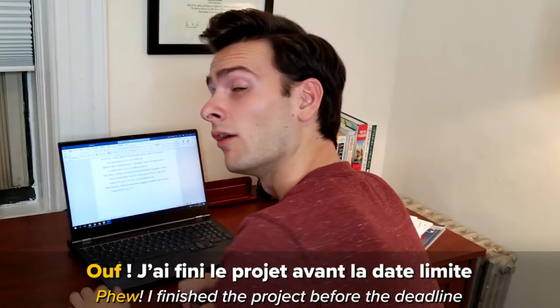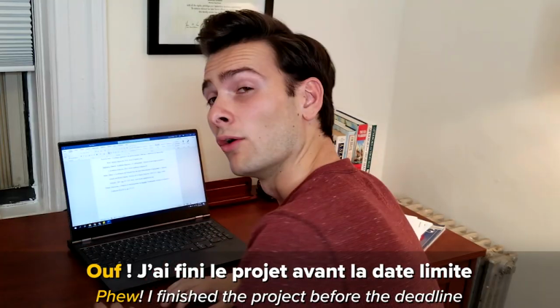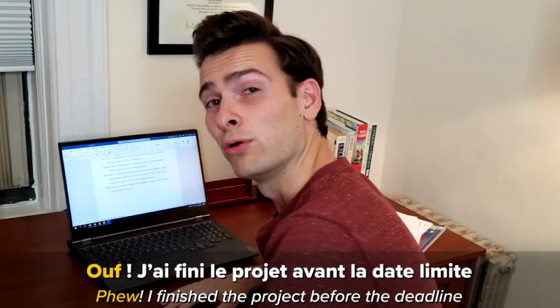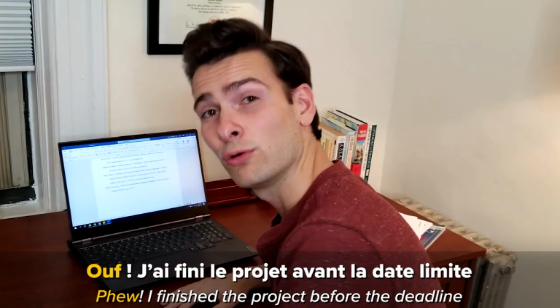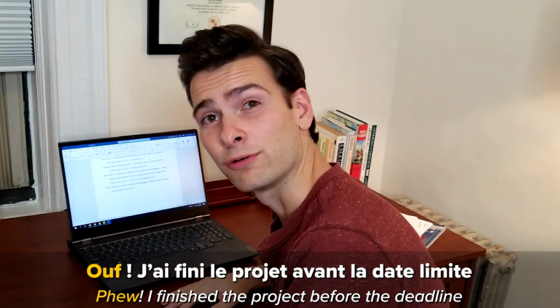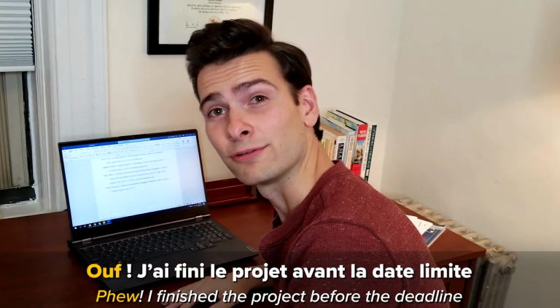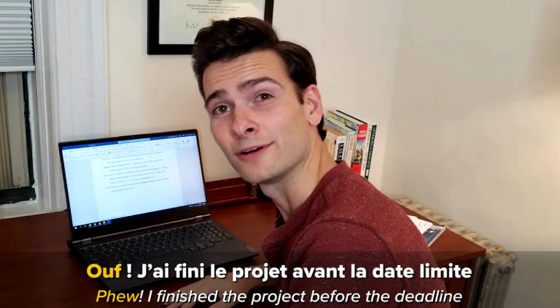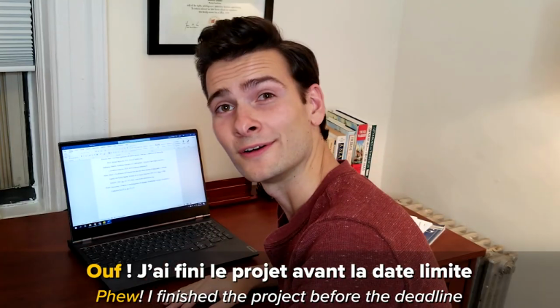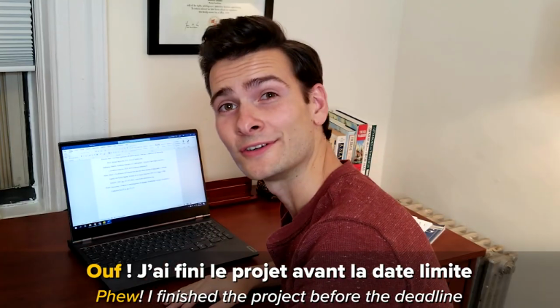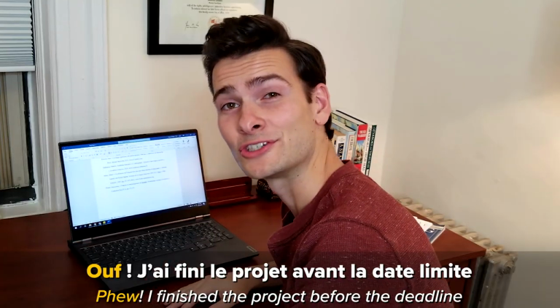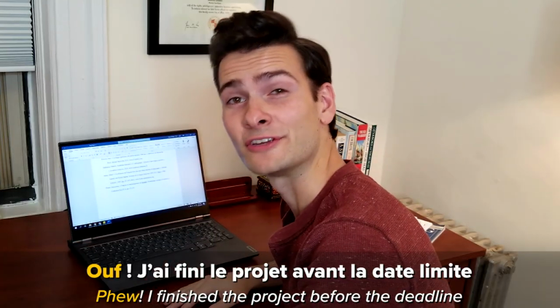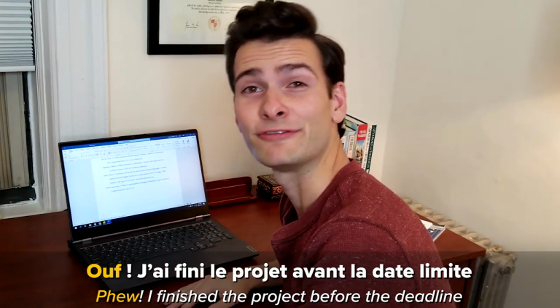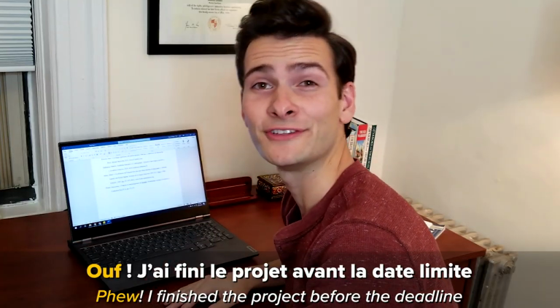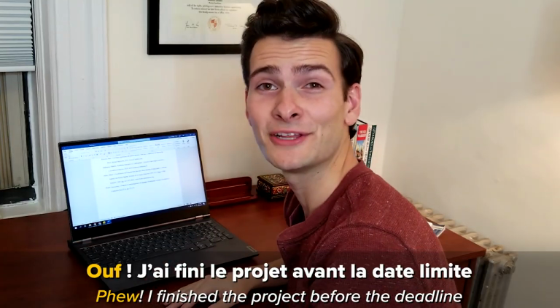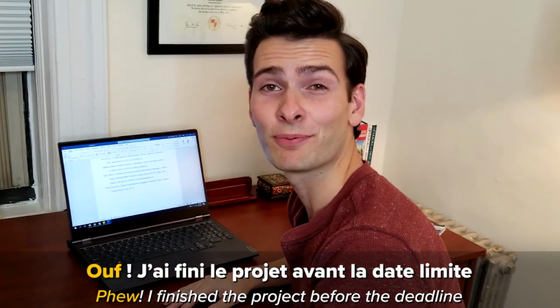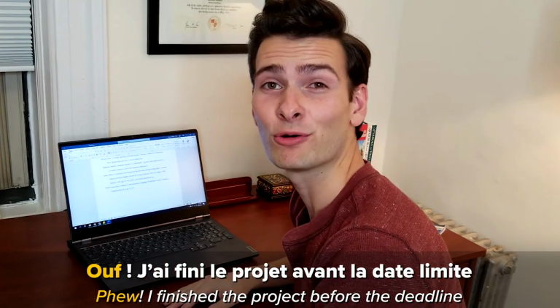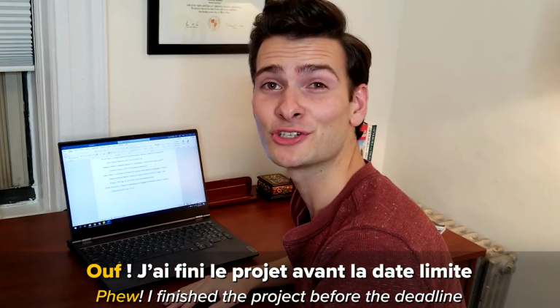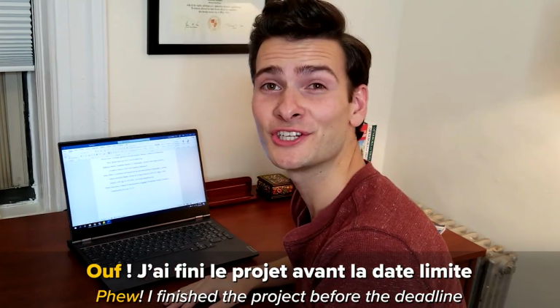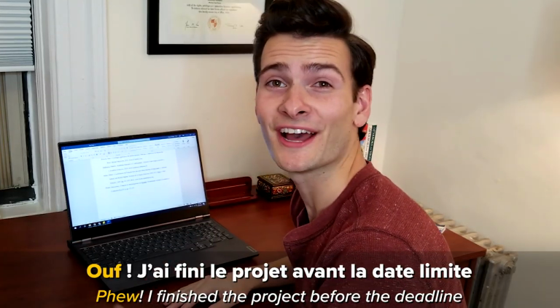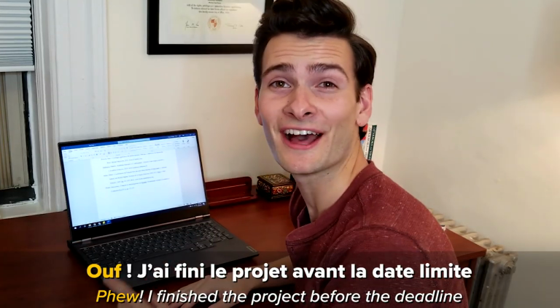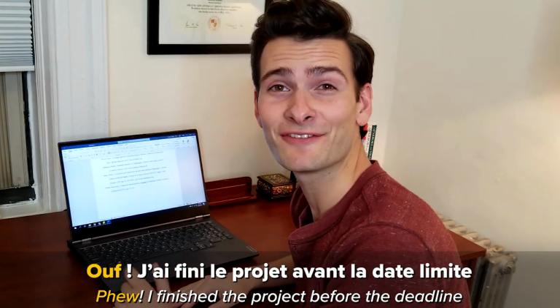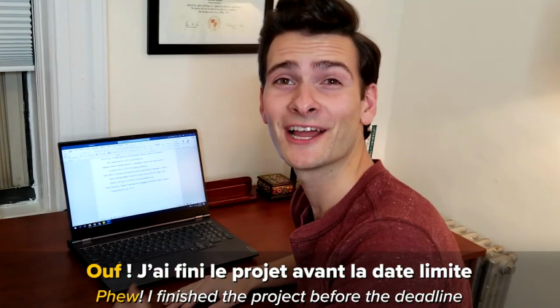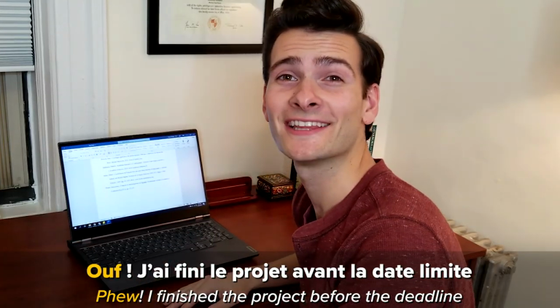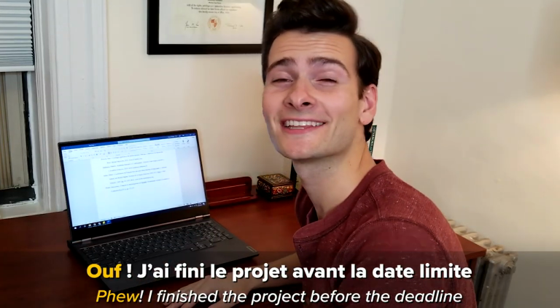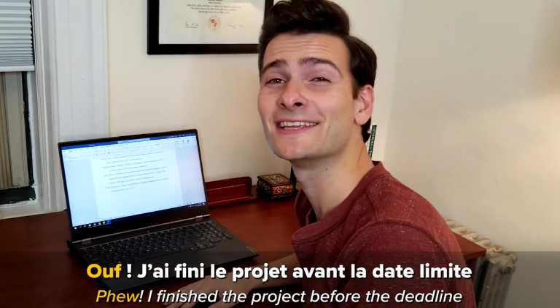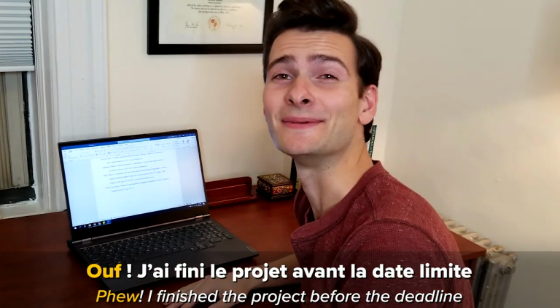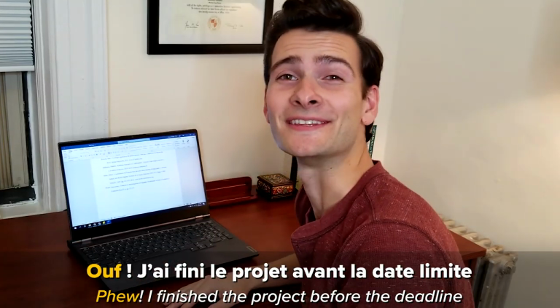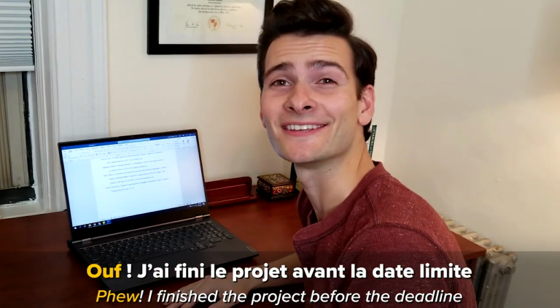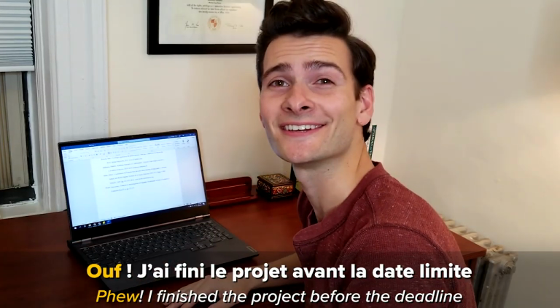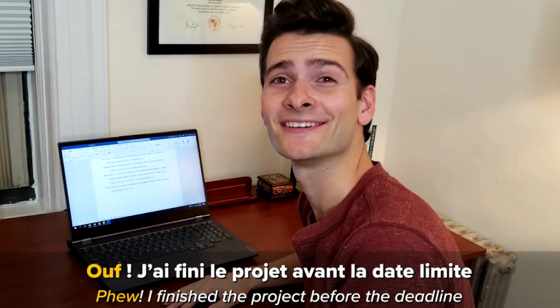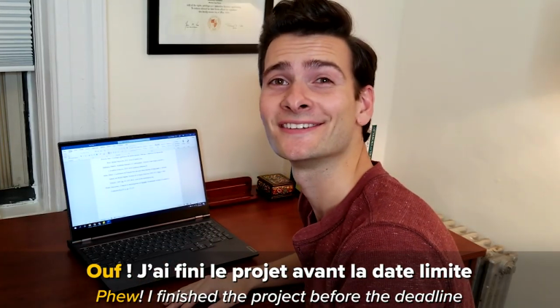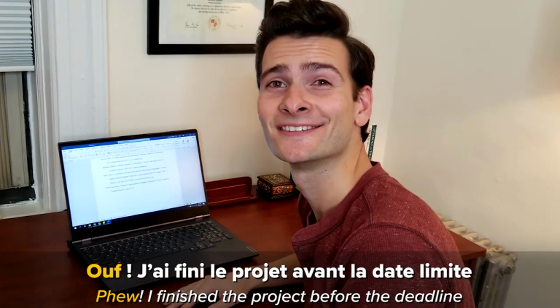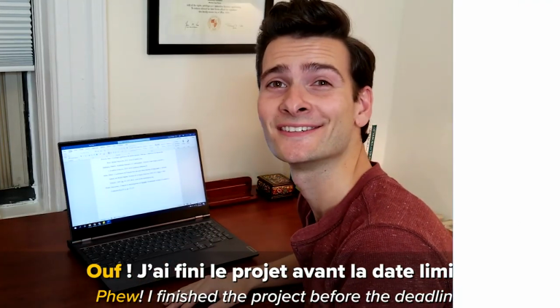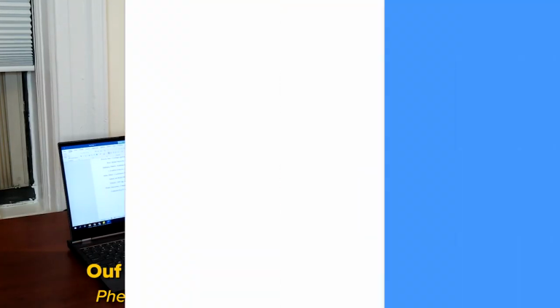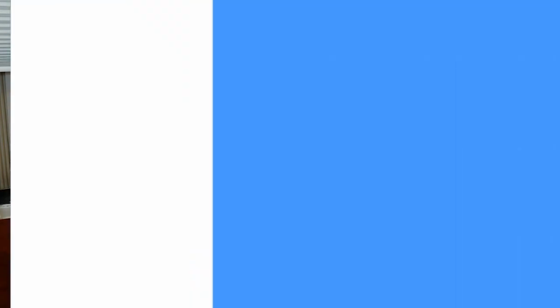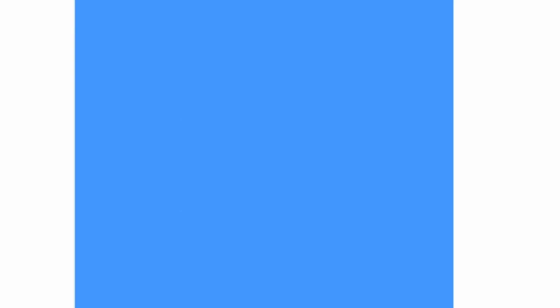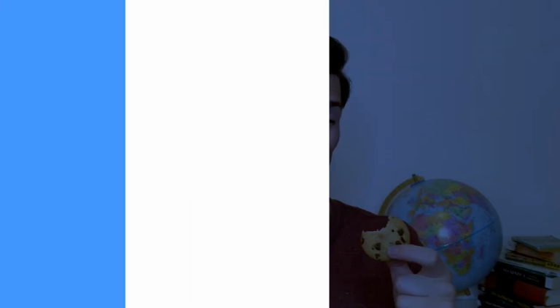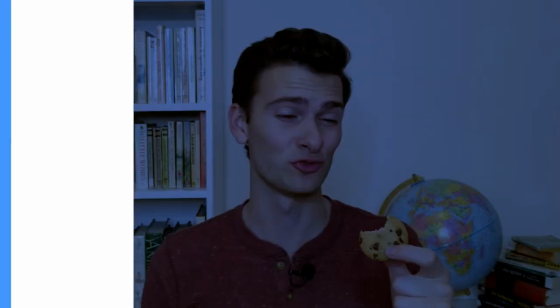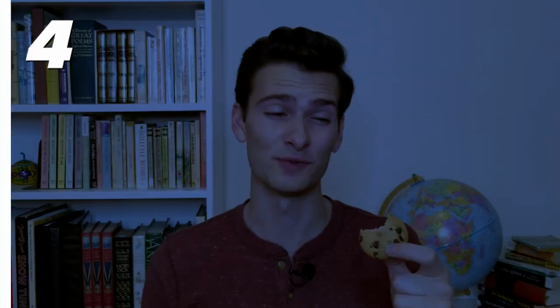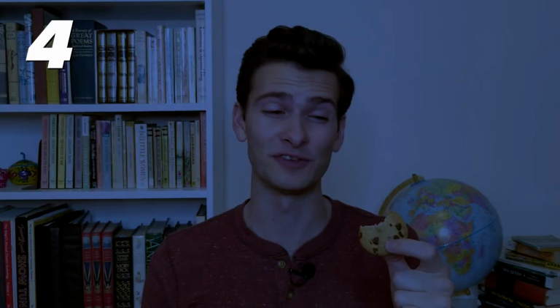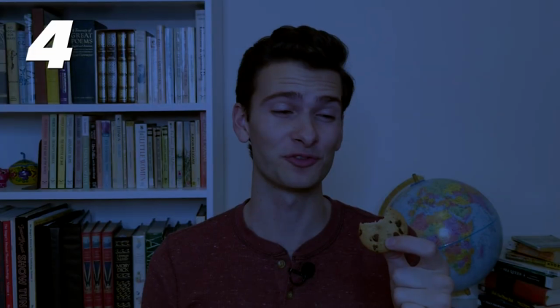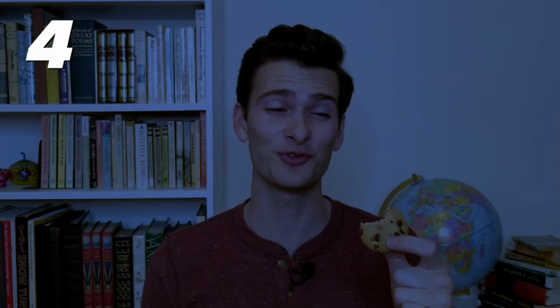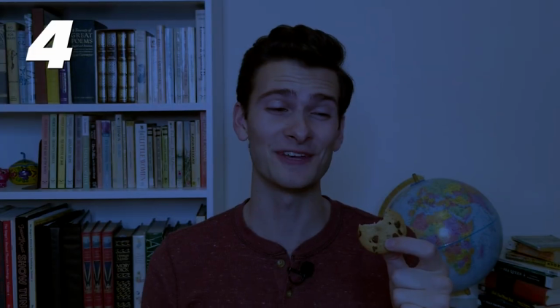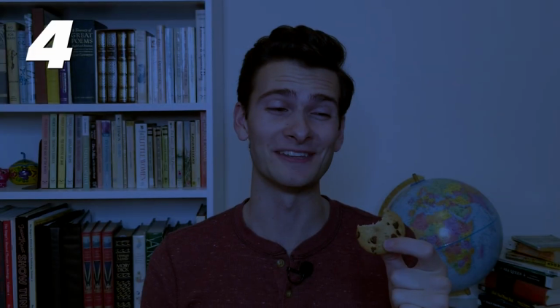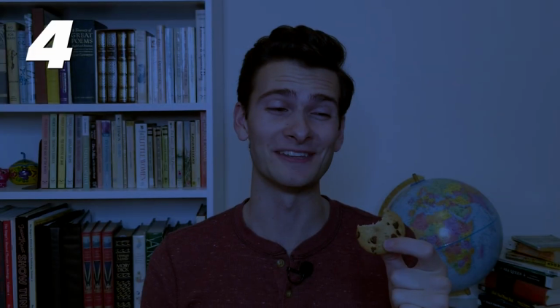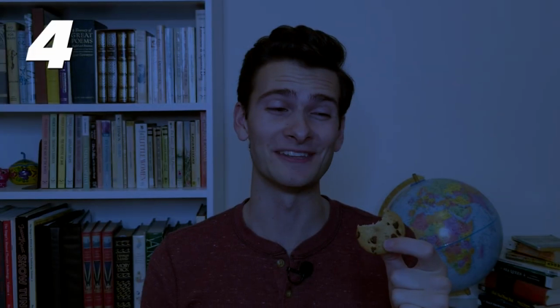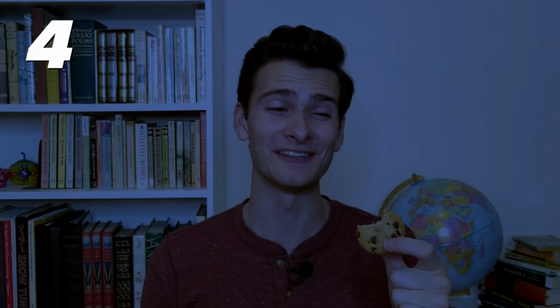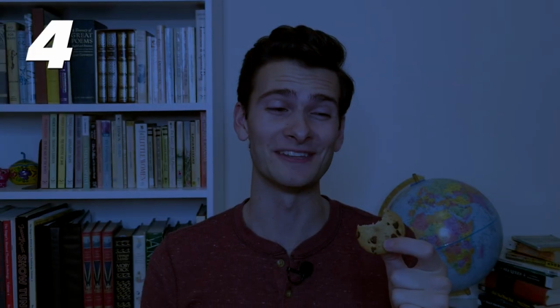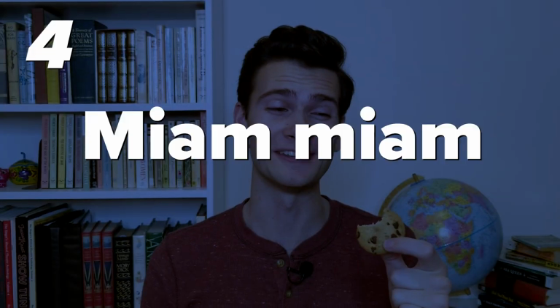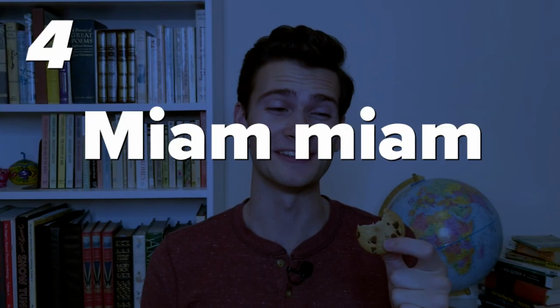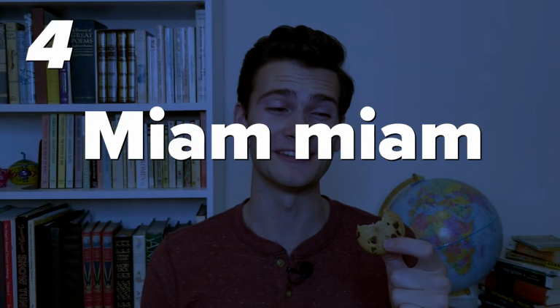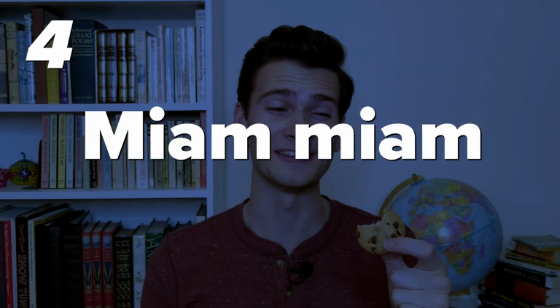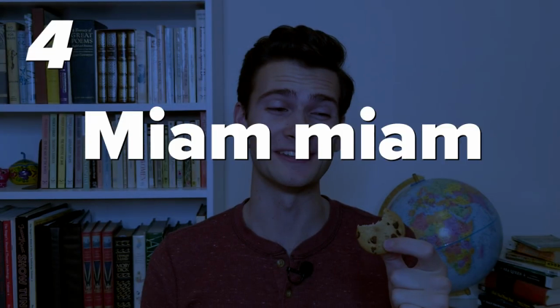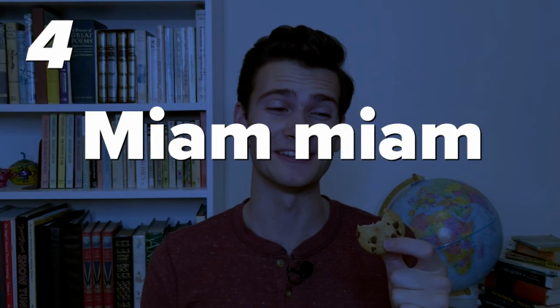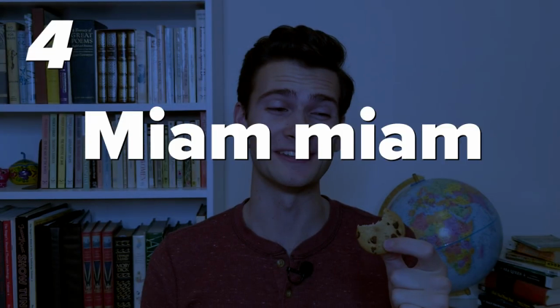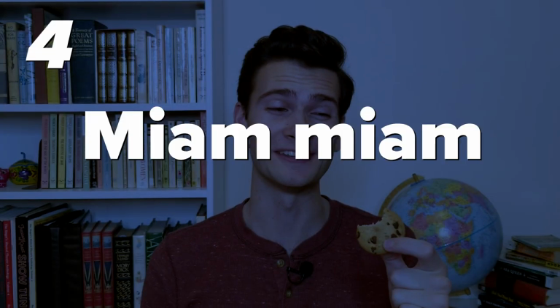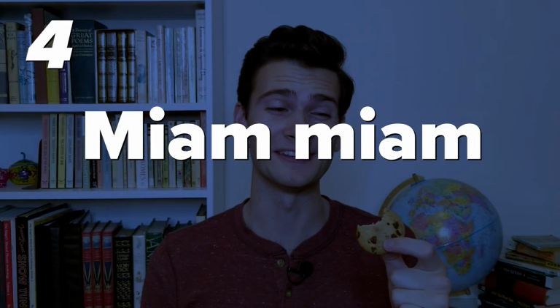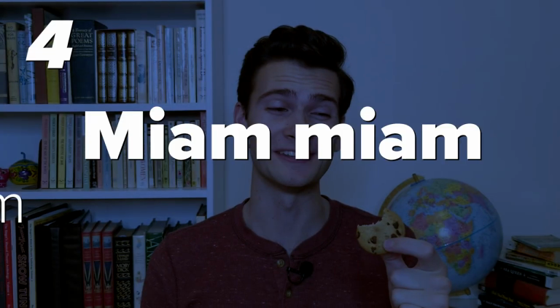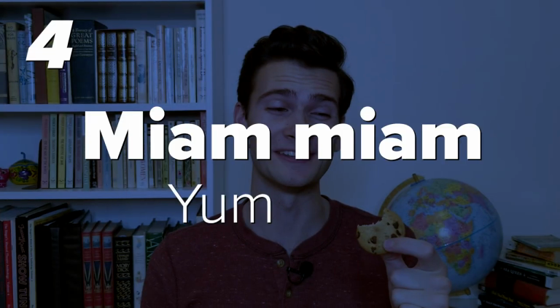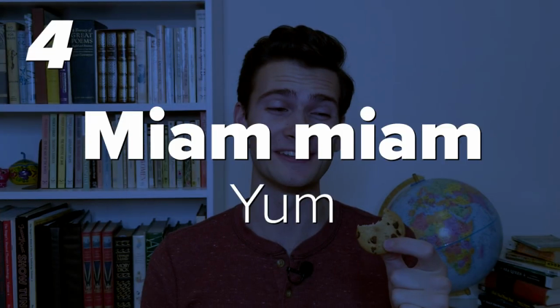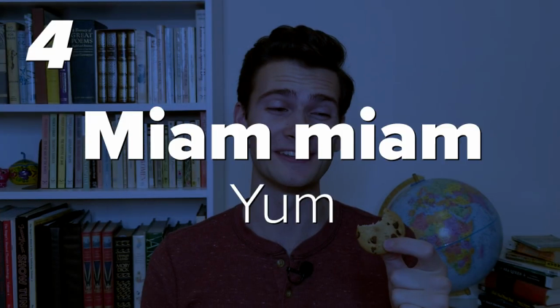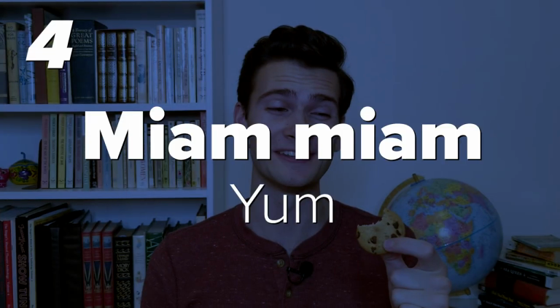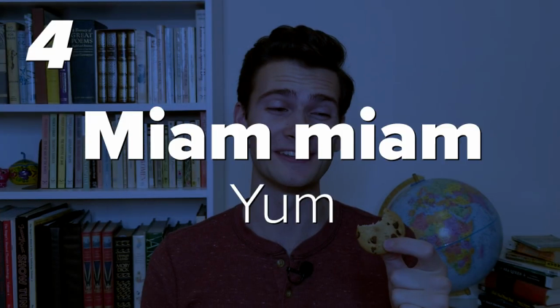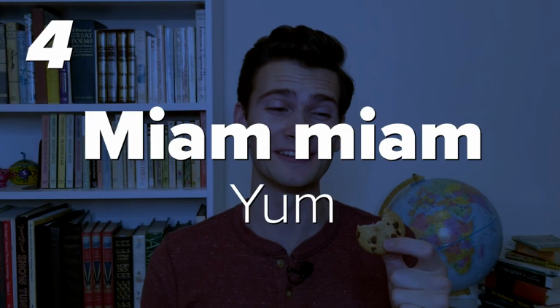Oof! I finished the project before the deadline. Number four: Miam, miam. Yum. When food looks or tastes delicious, you can say 'Miam, miam.'